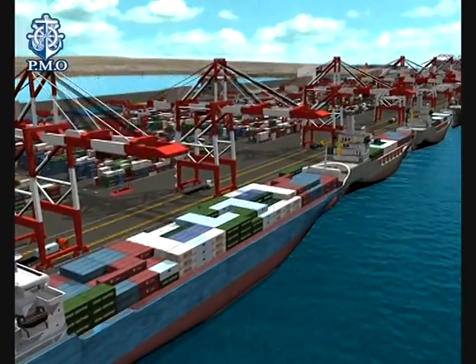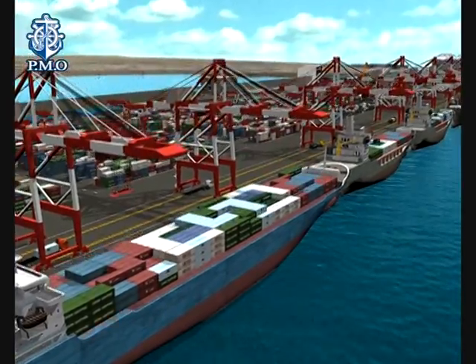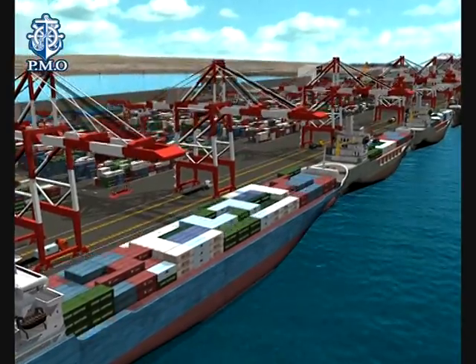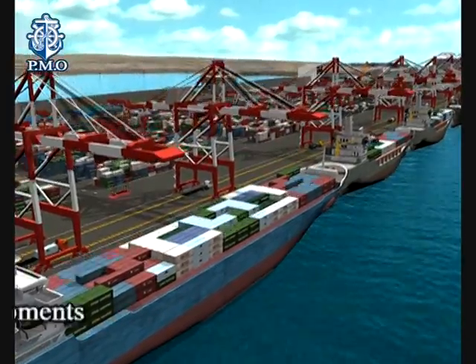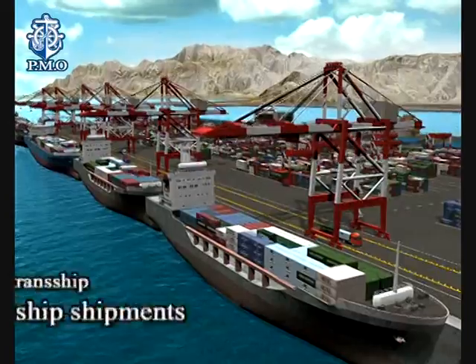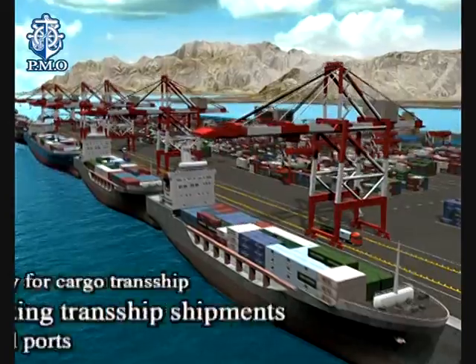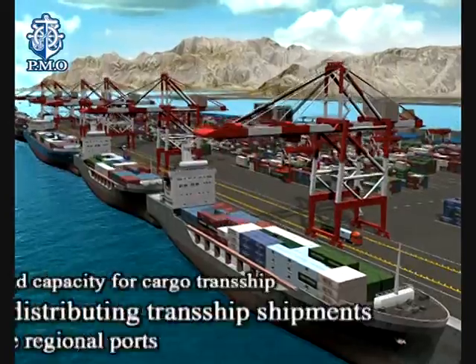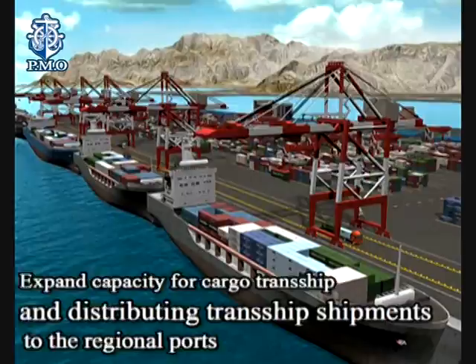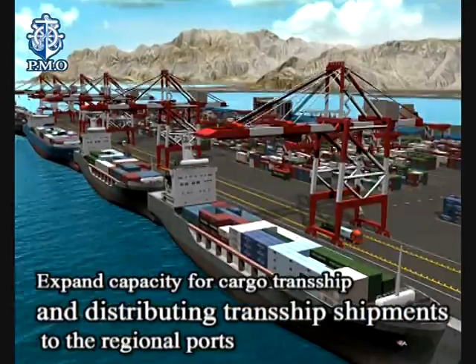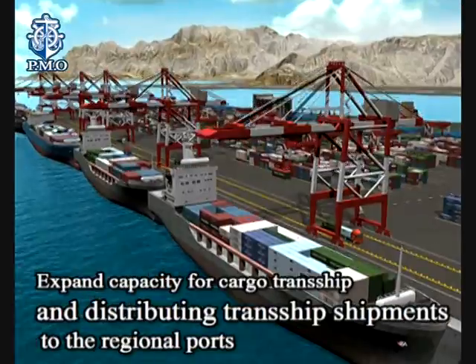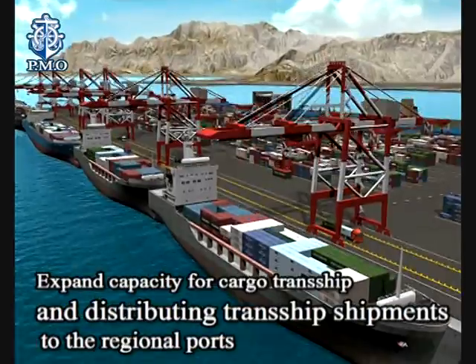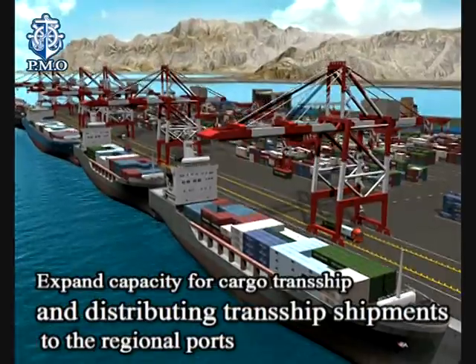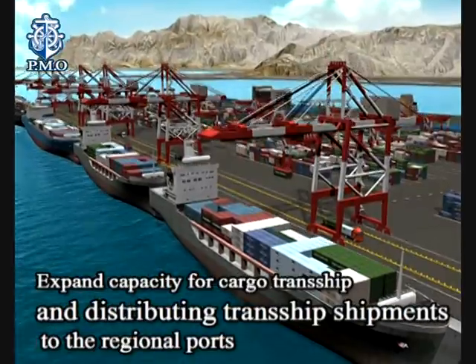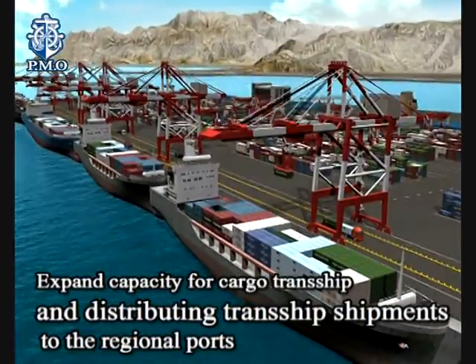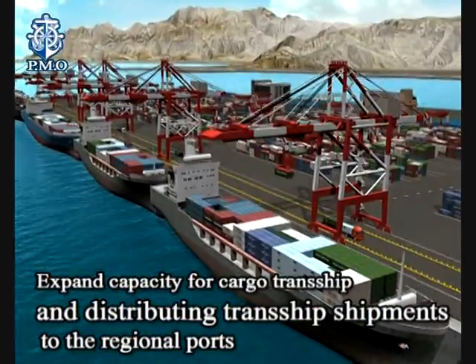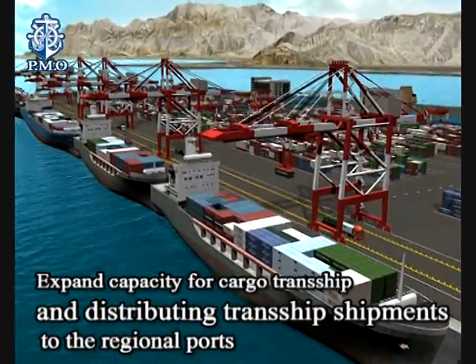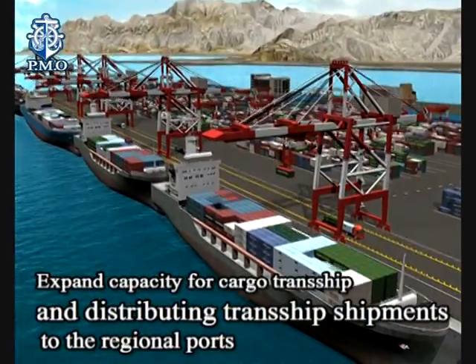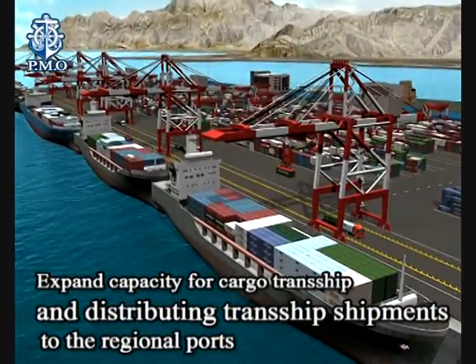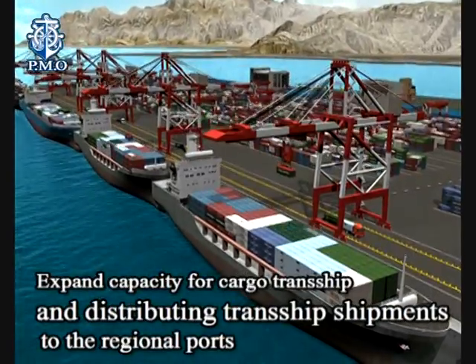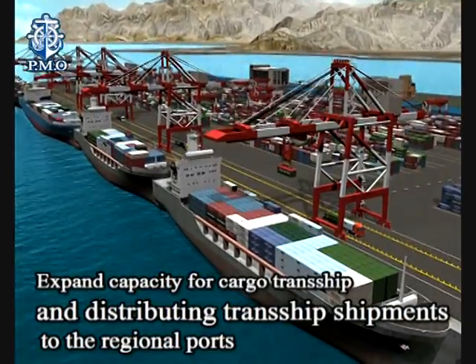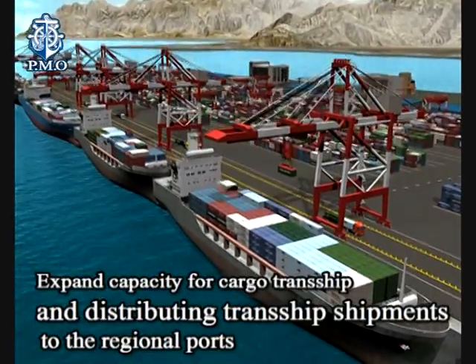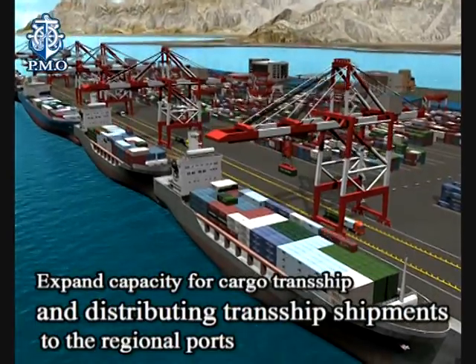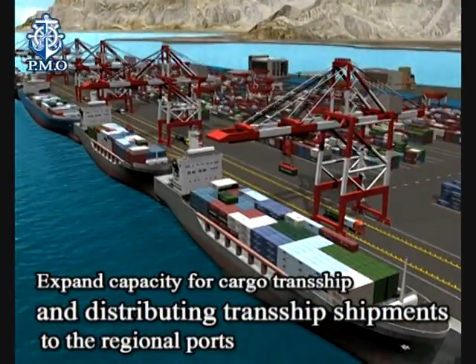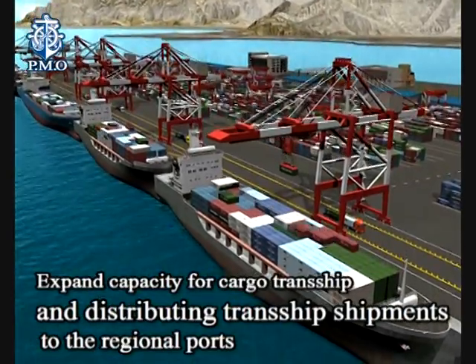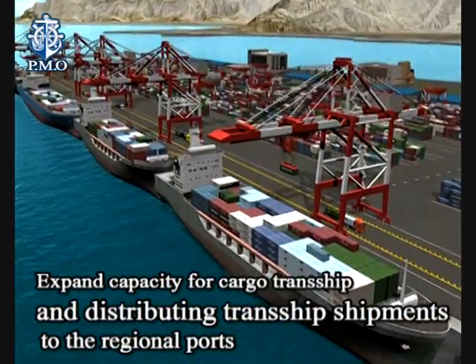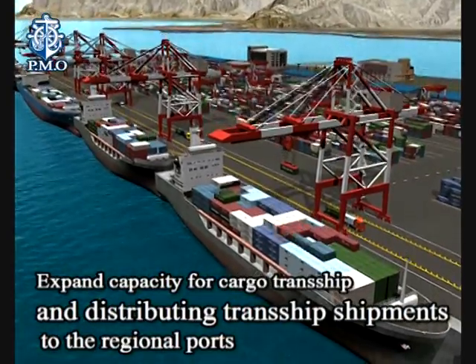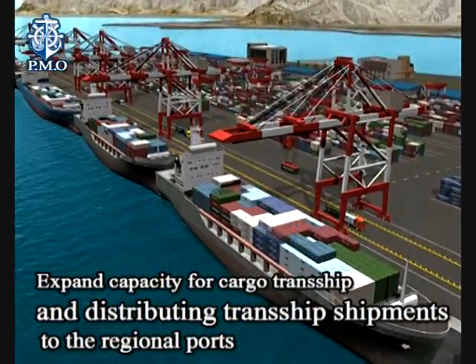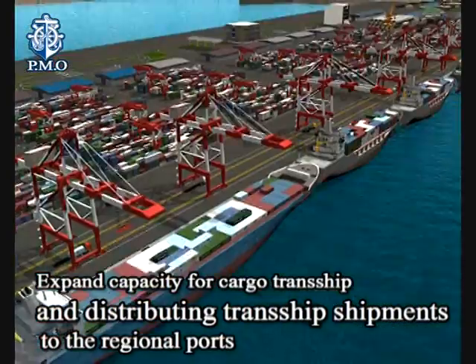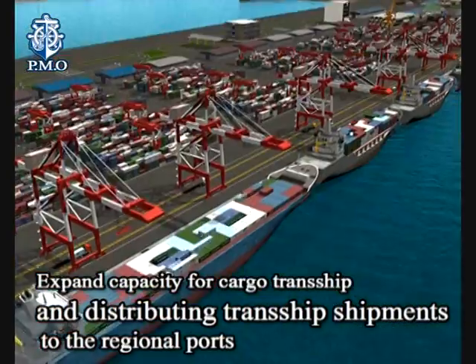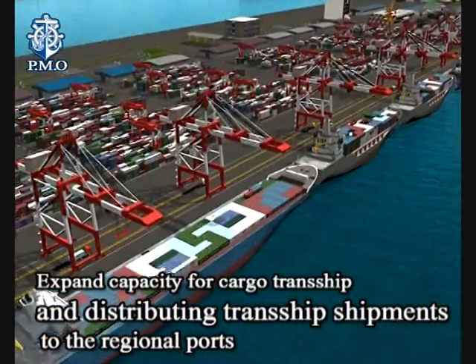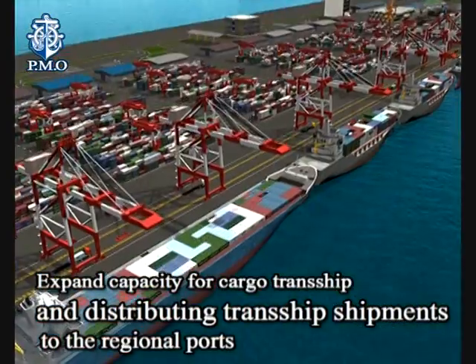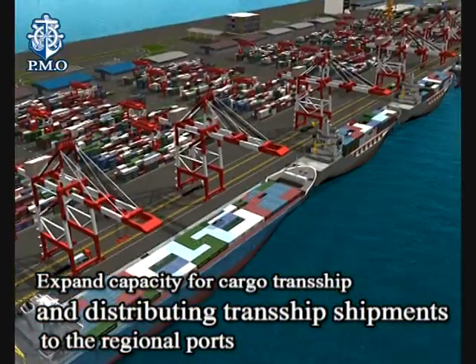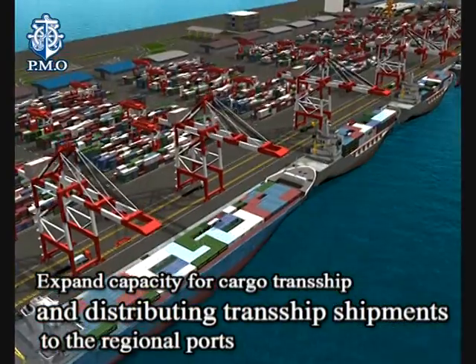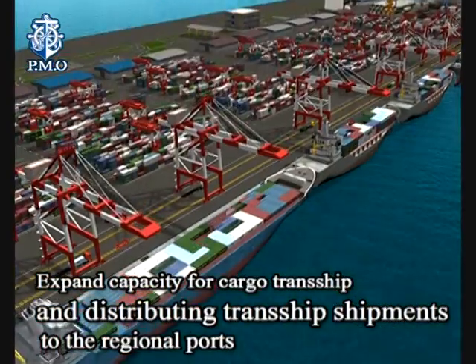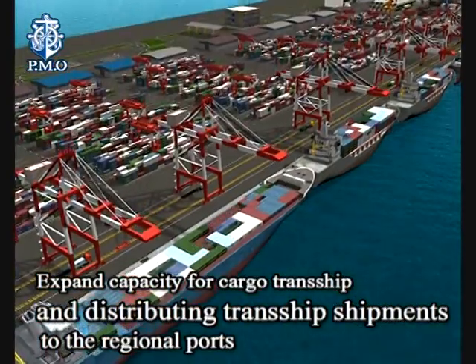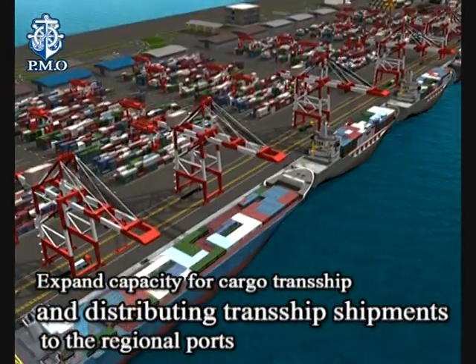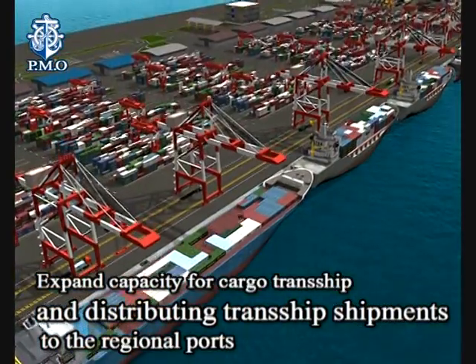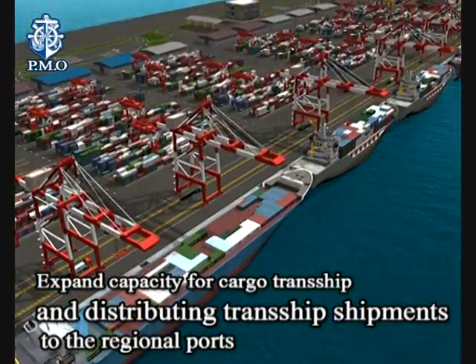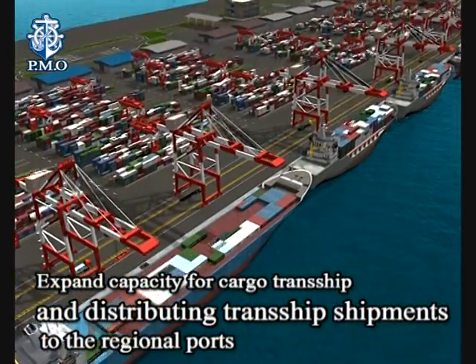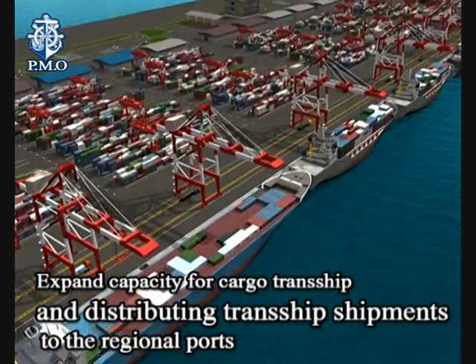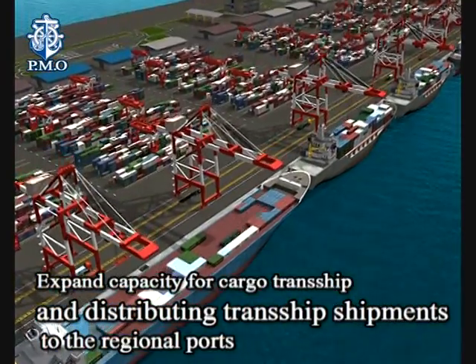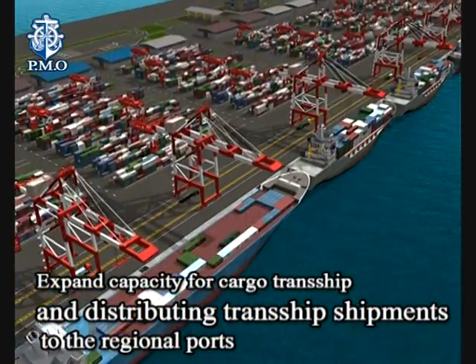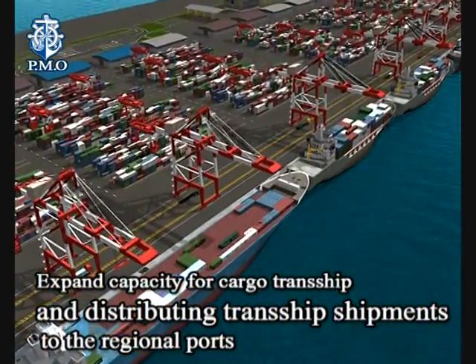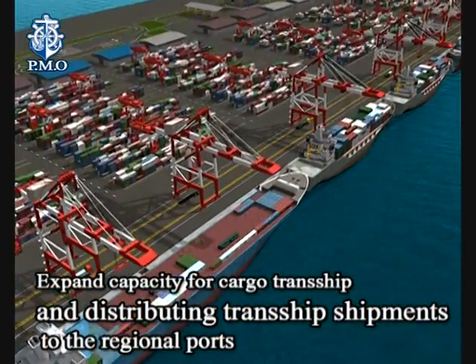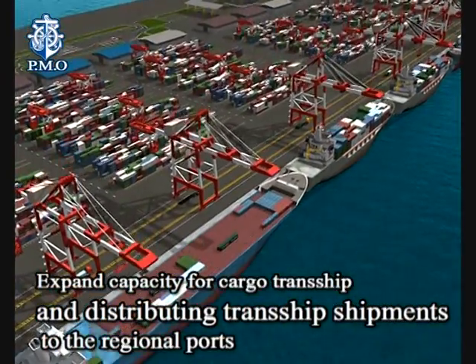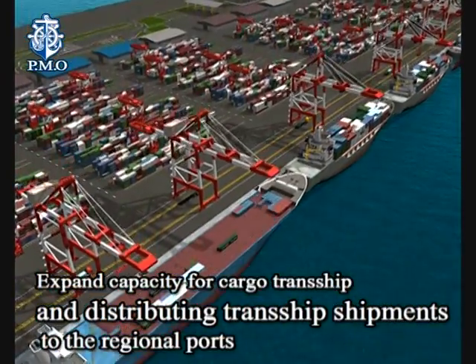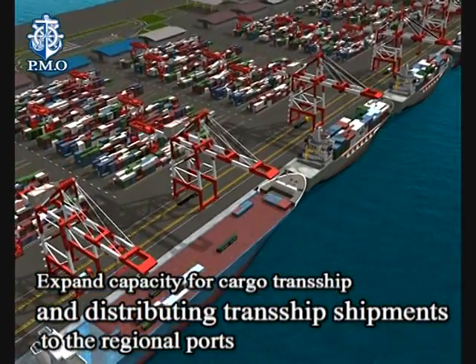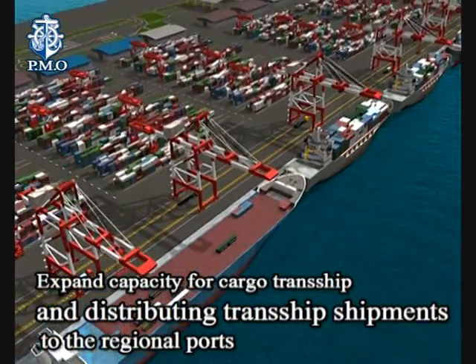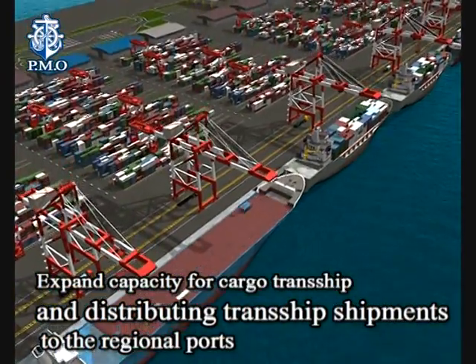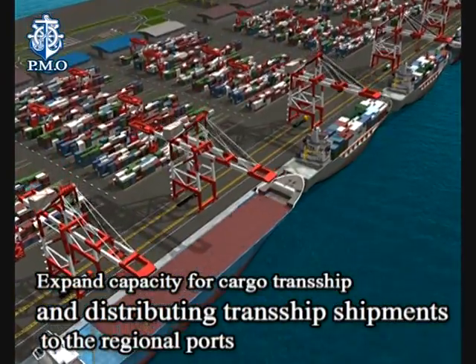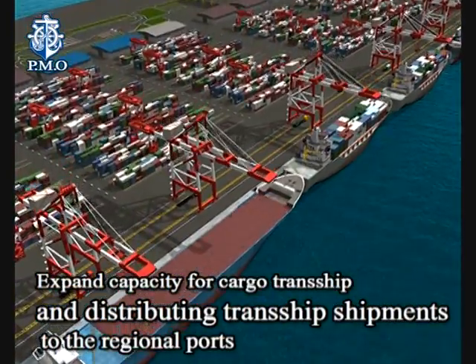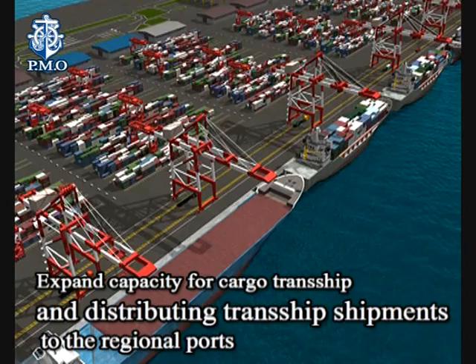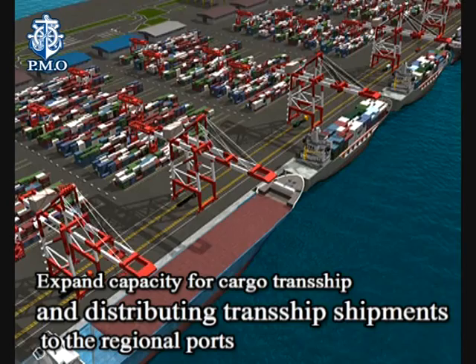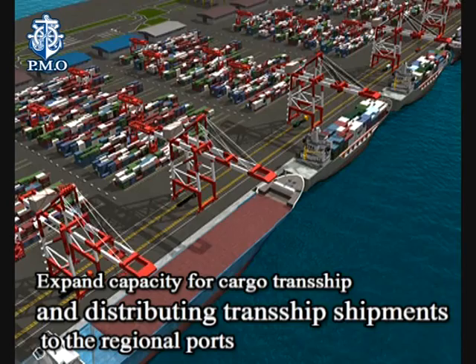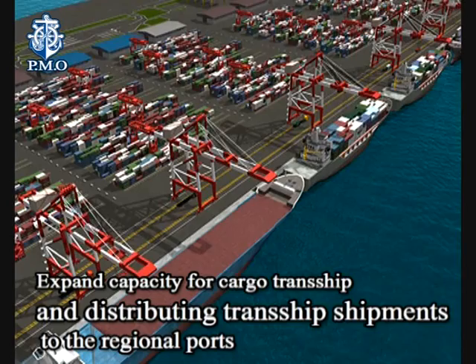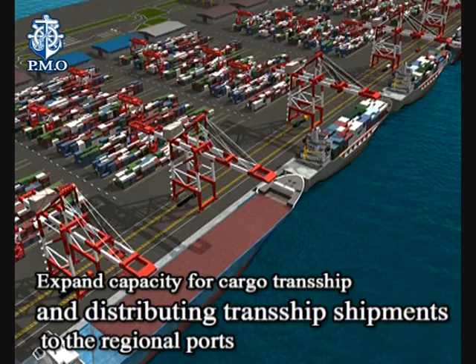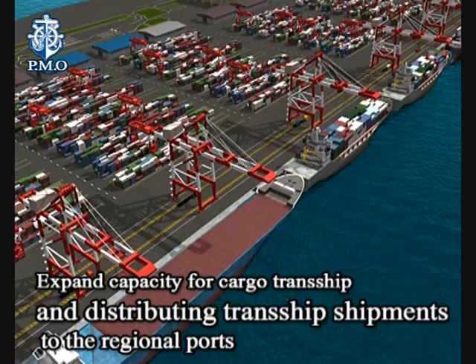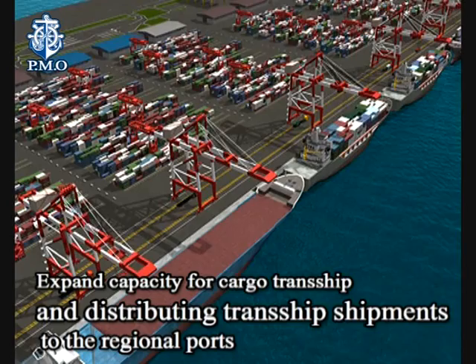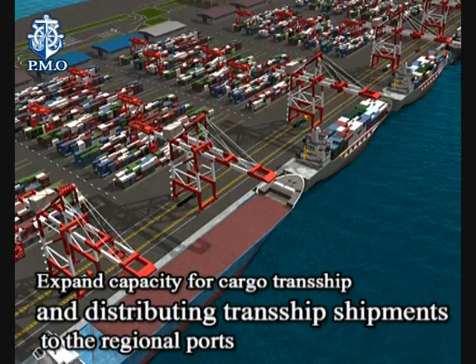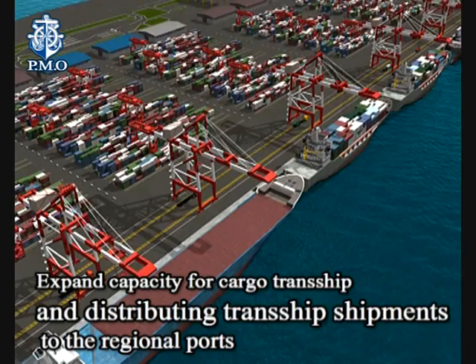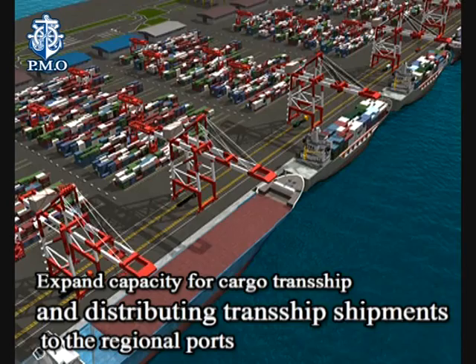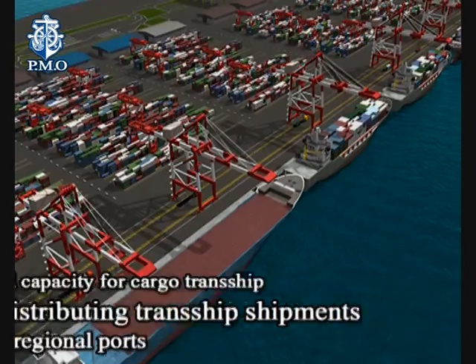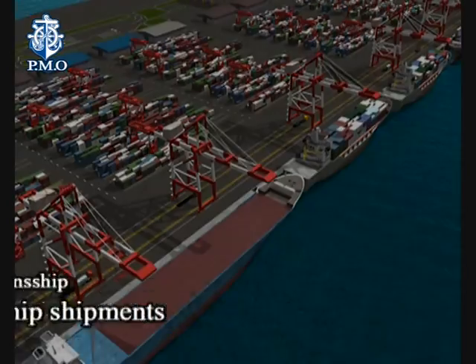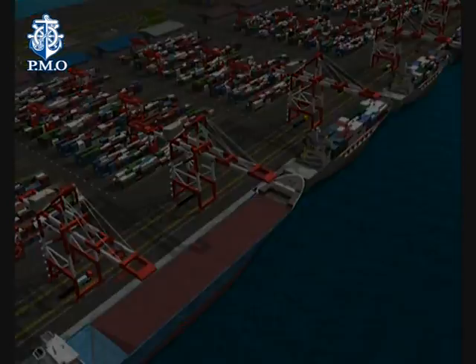Expanded capacity for cargo transshipment and distributing transship shipments to the regional ports.